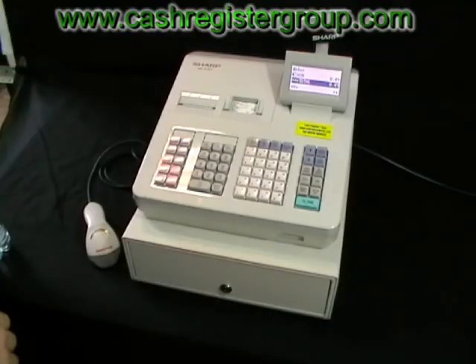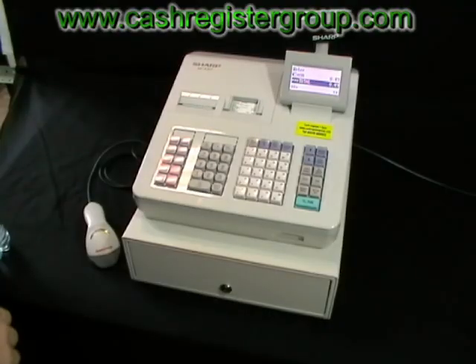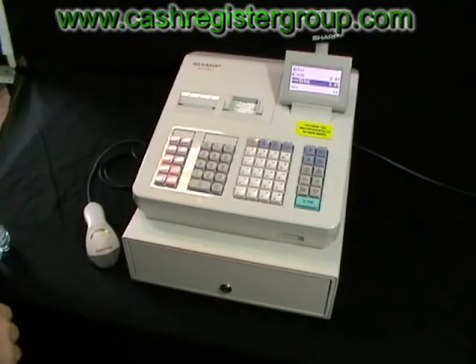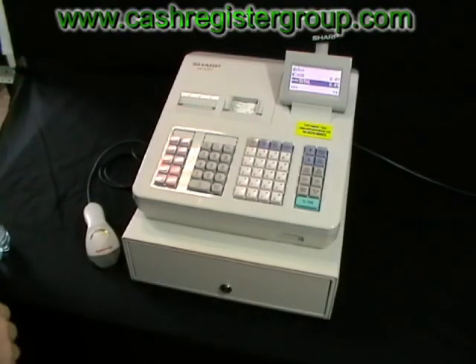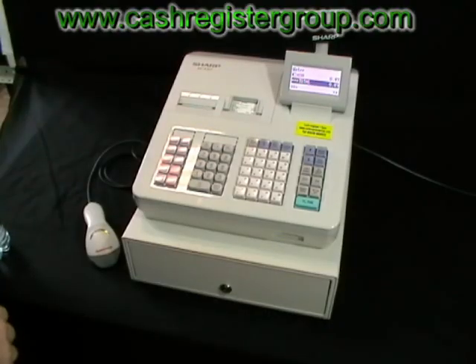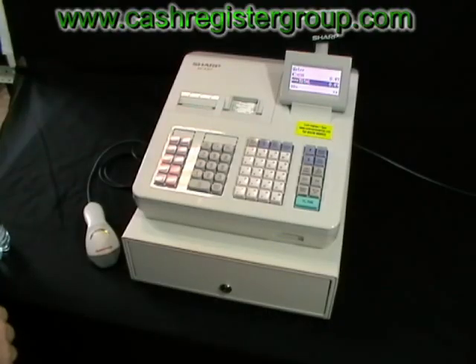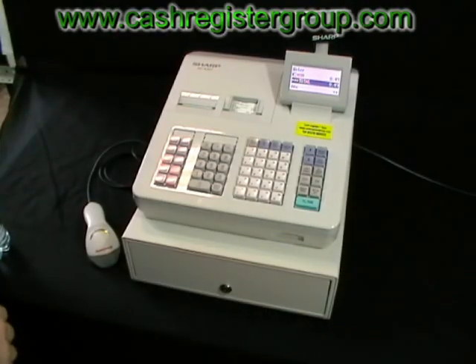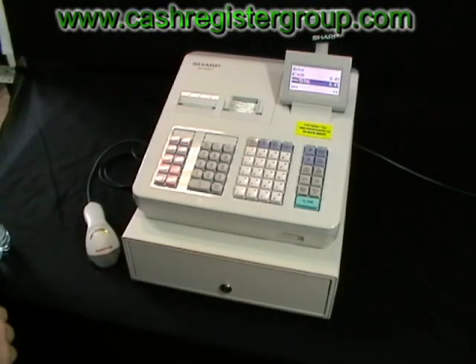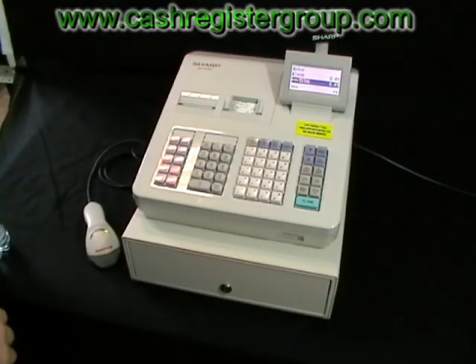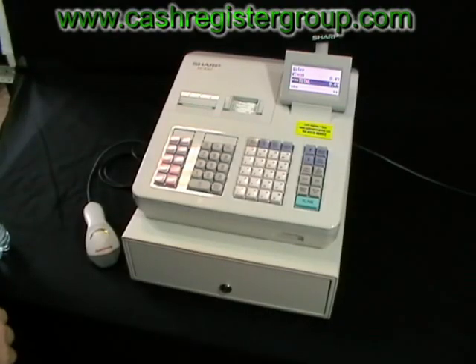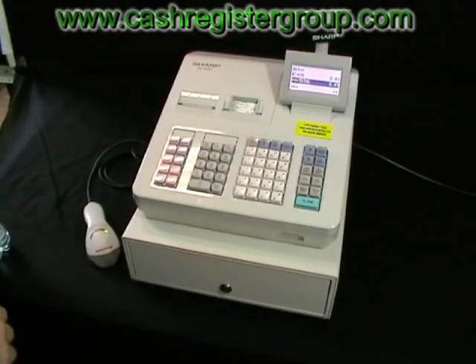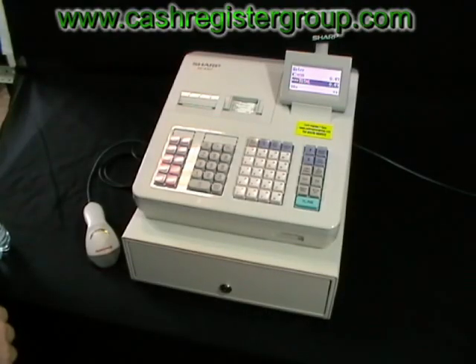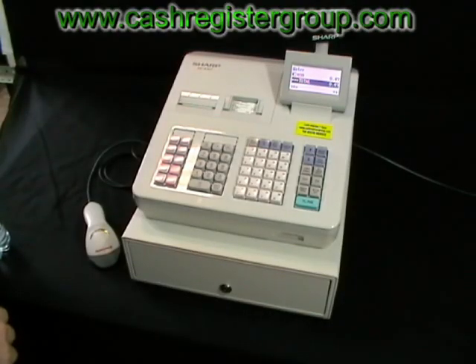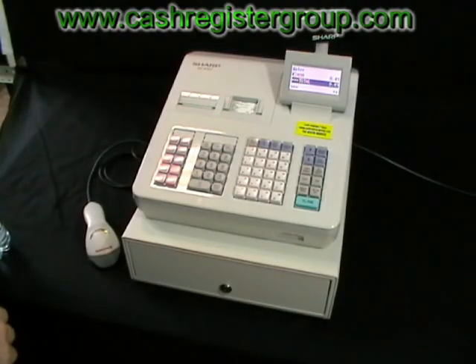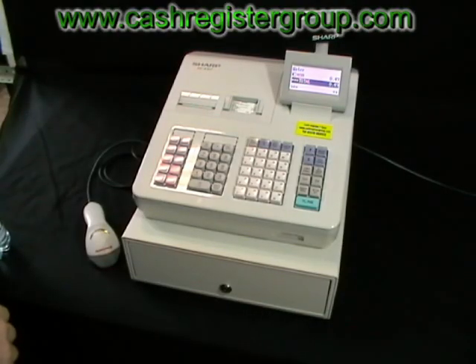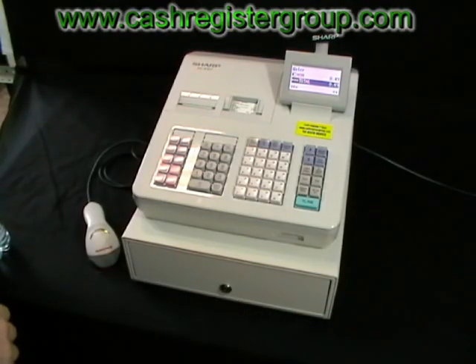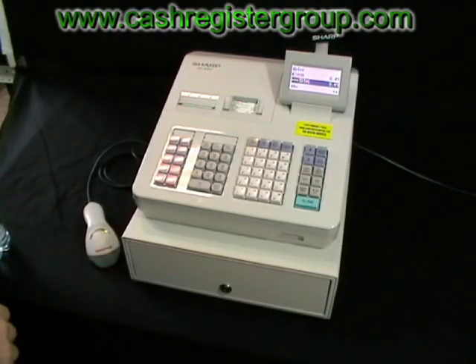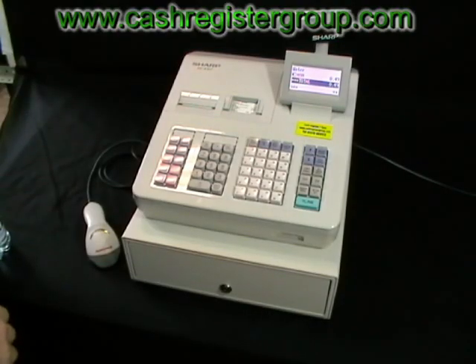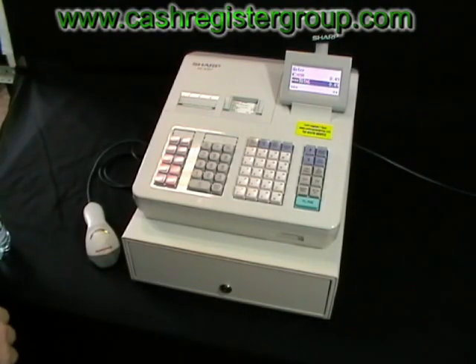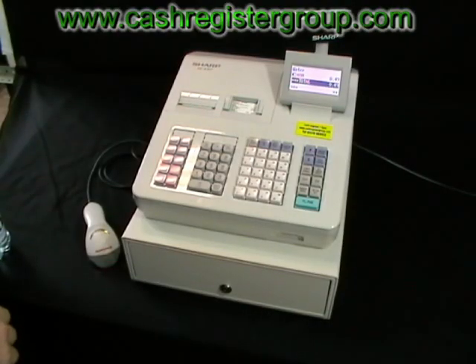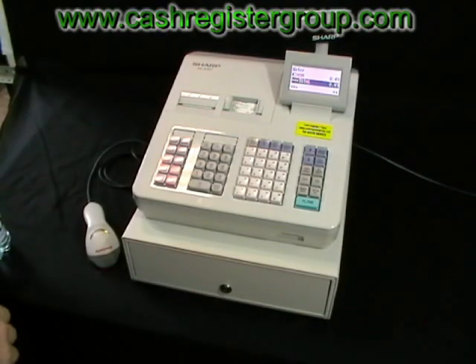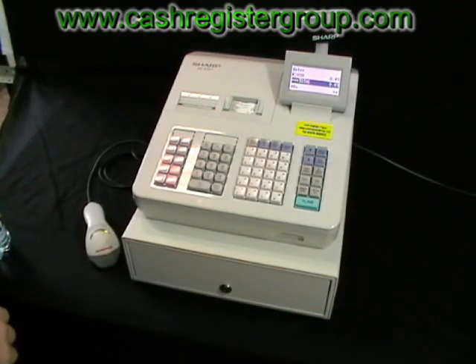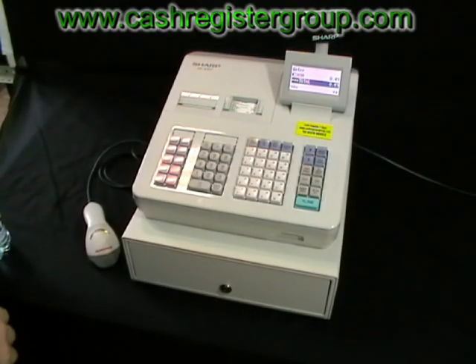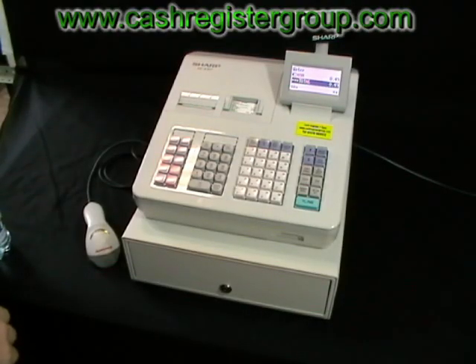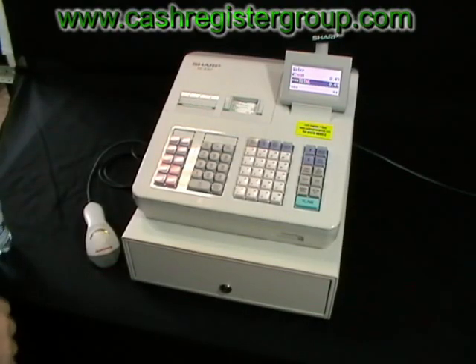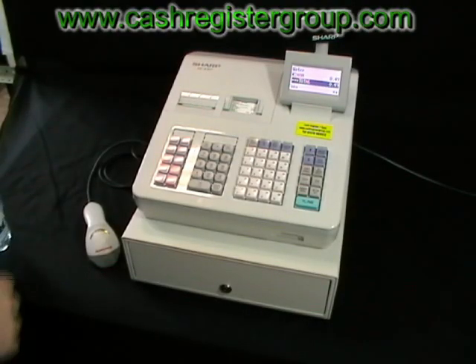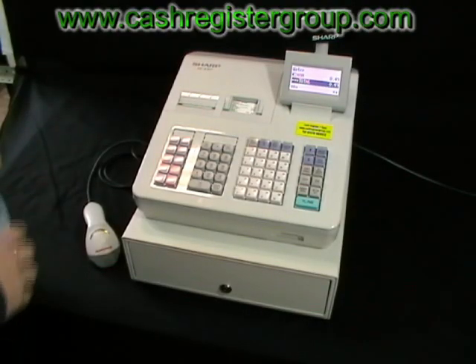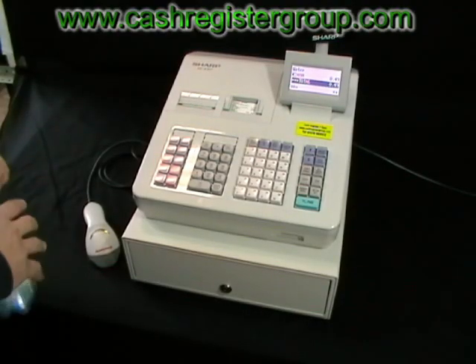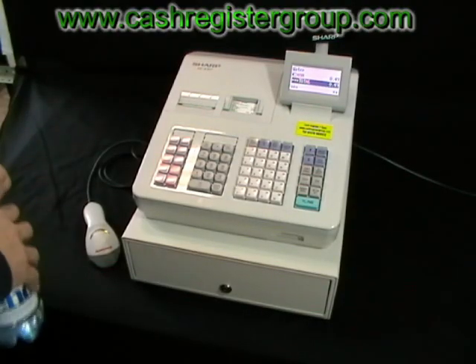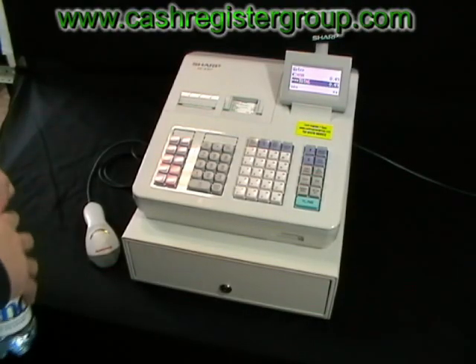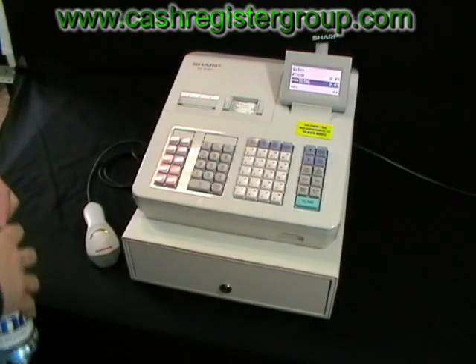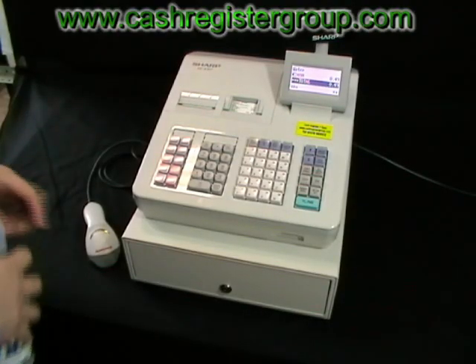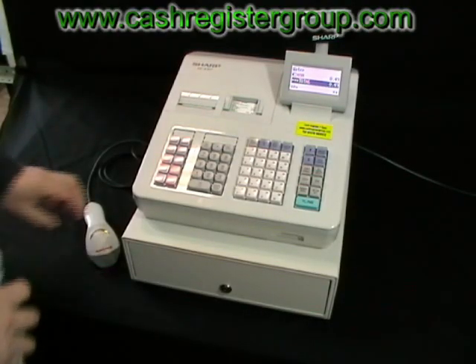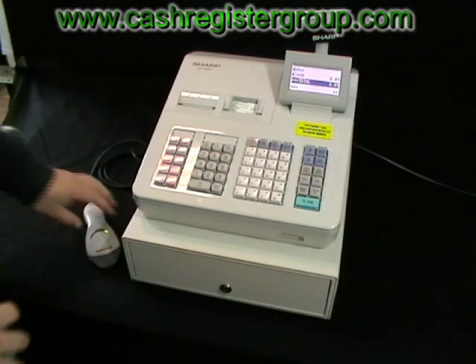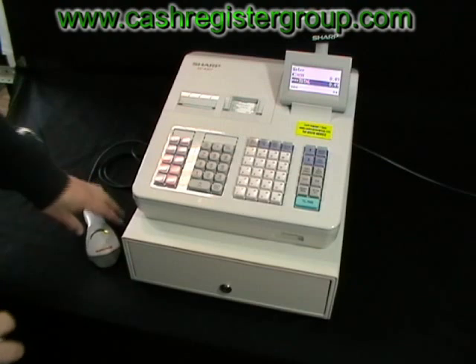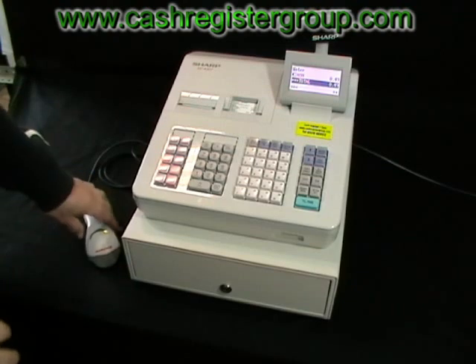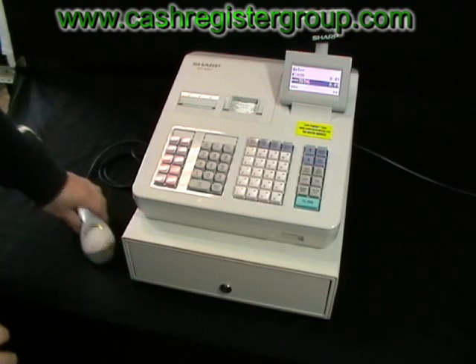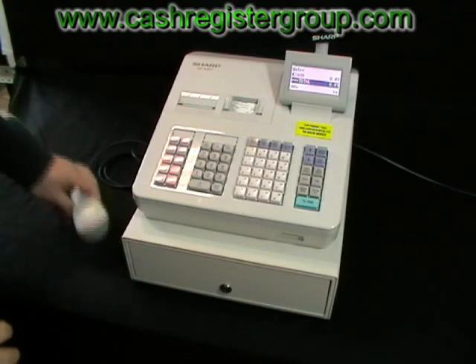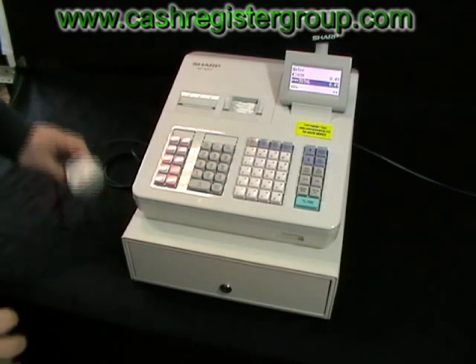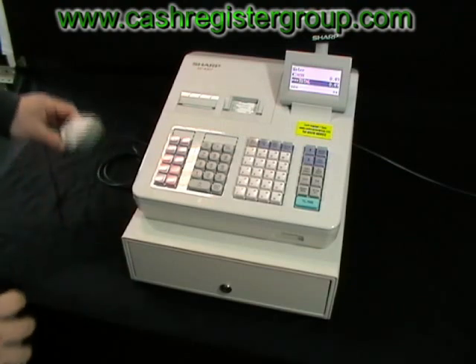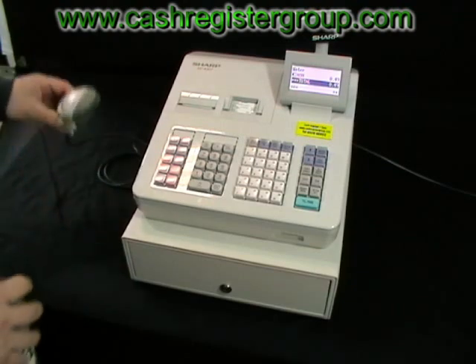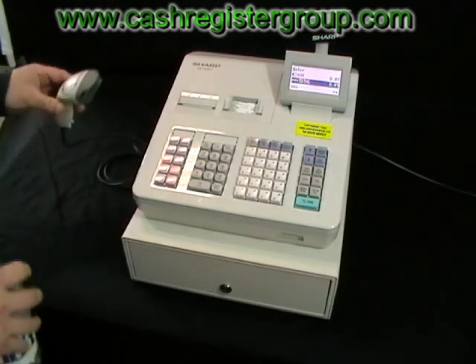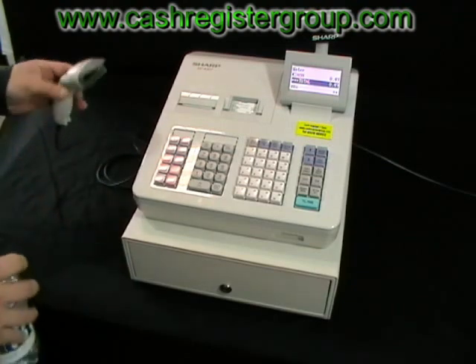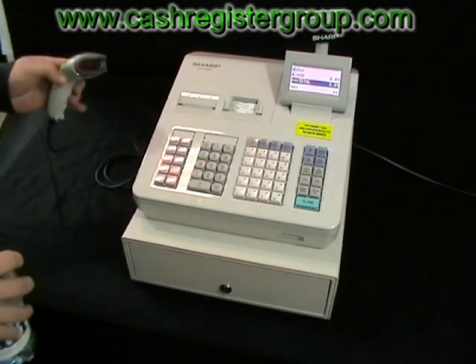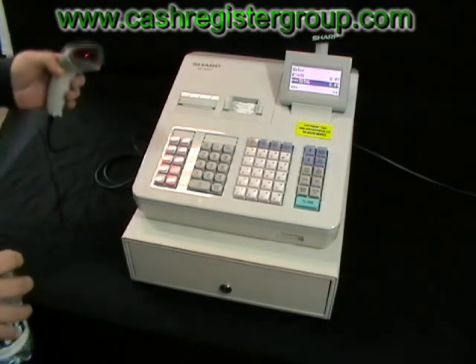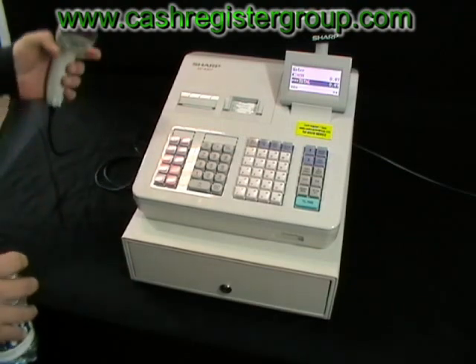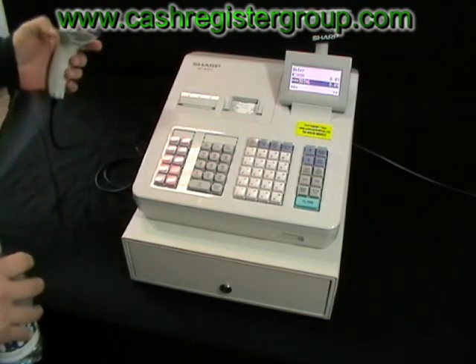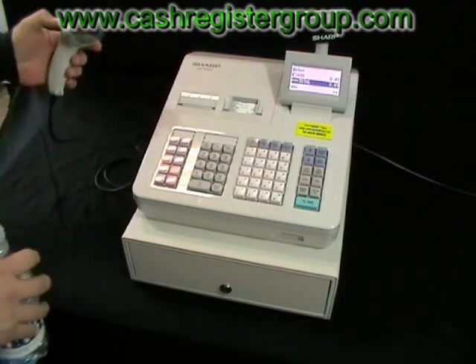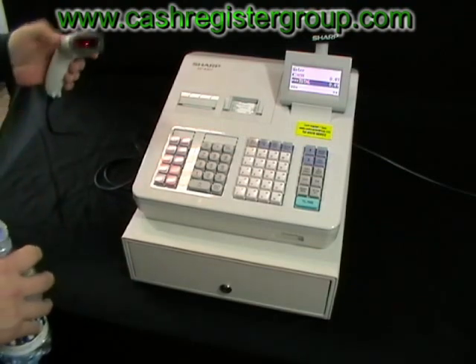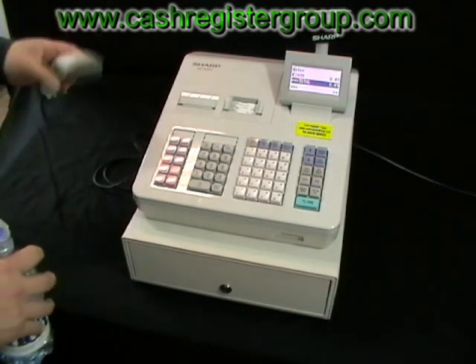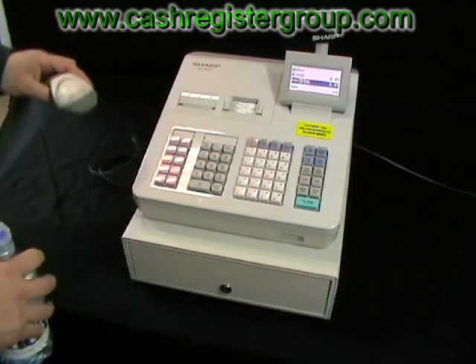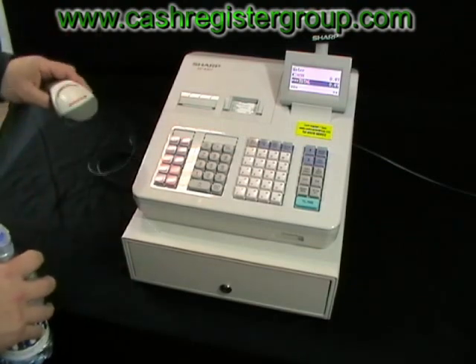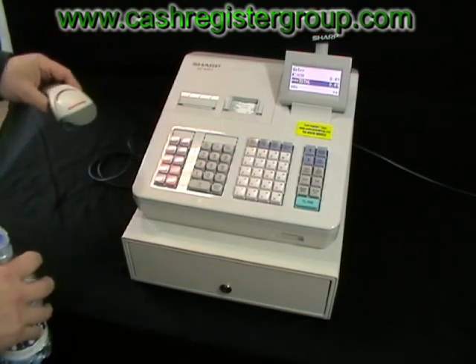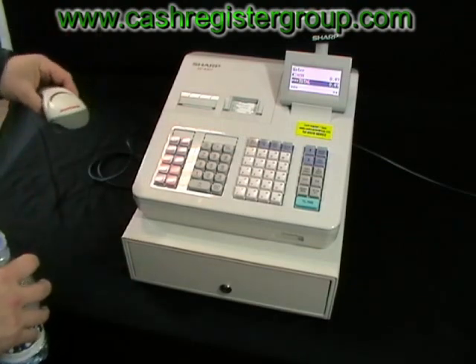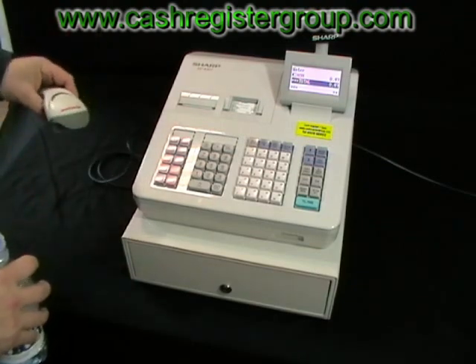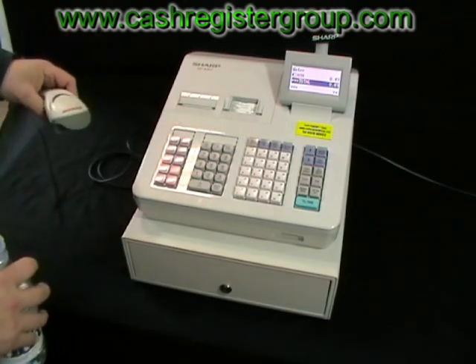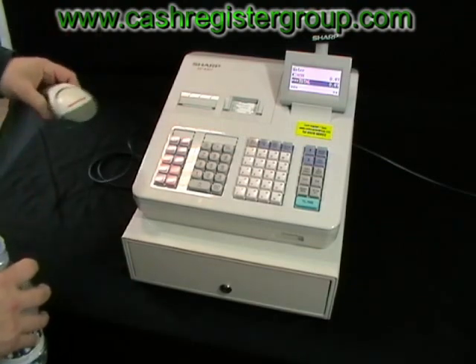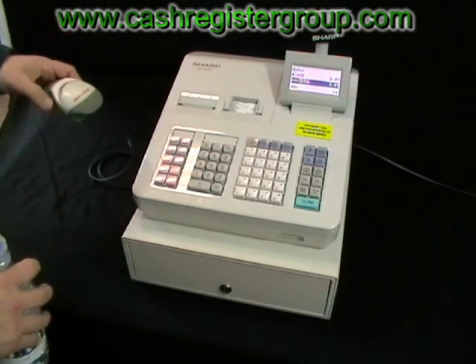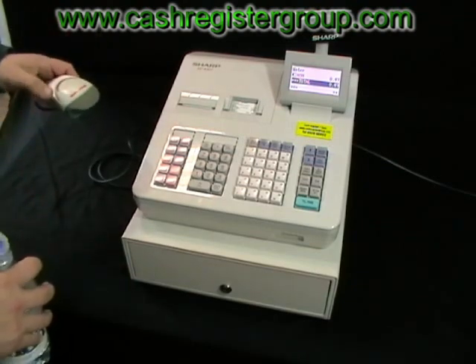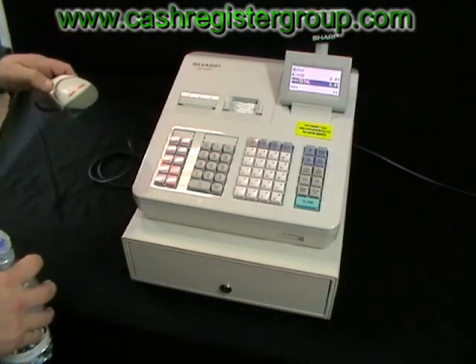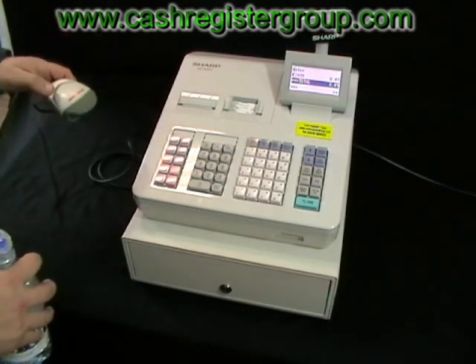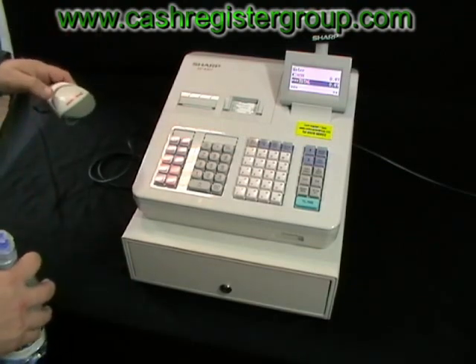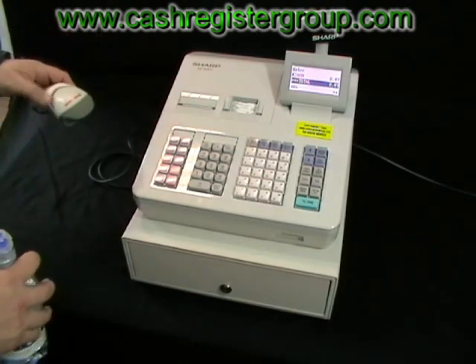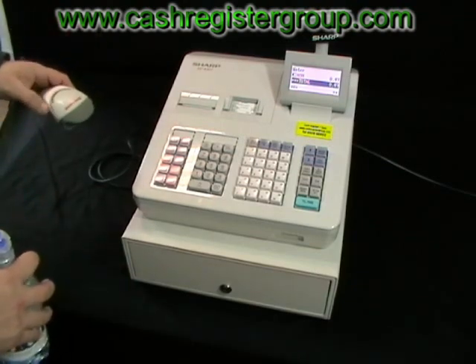This is the Sharp XC8307 and Honeywell Eclipse laser barcode scanning package.